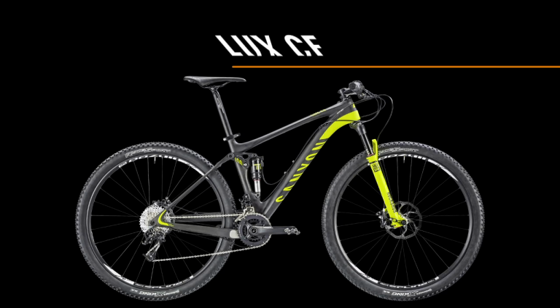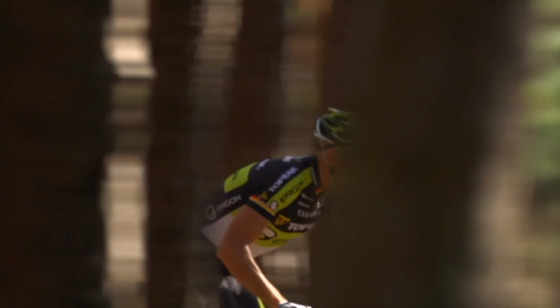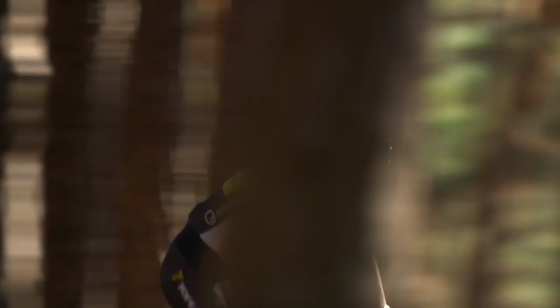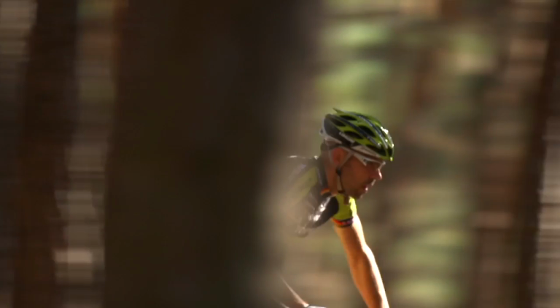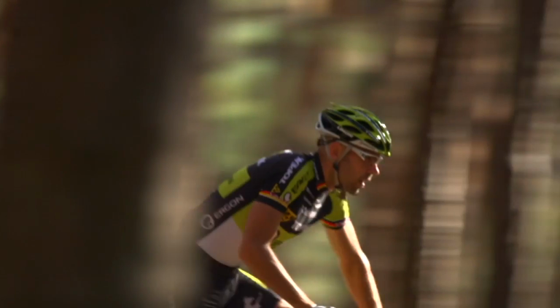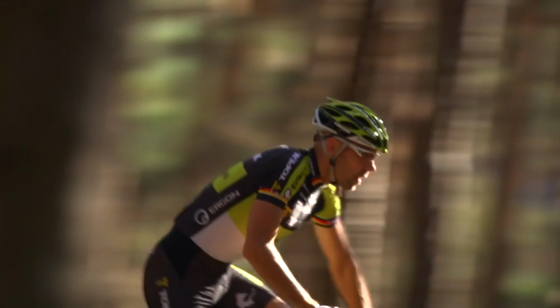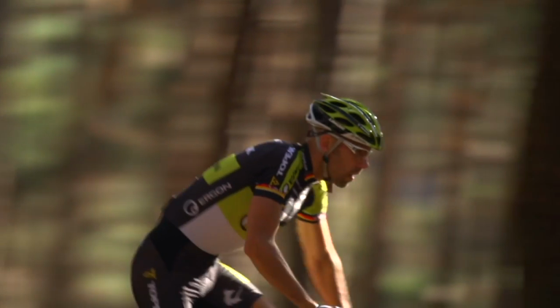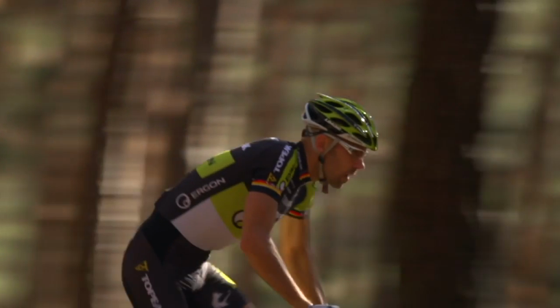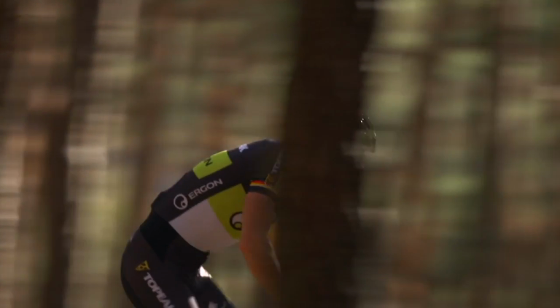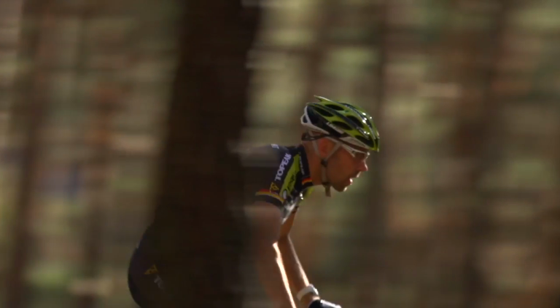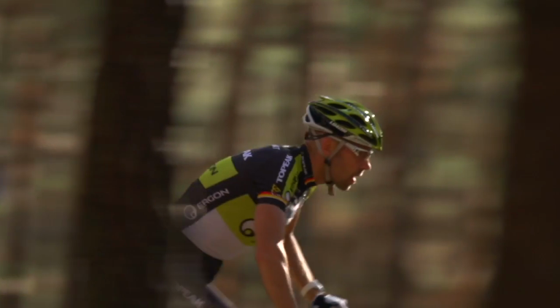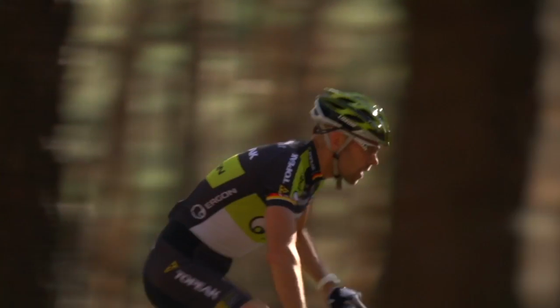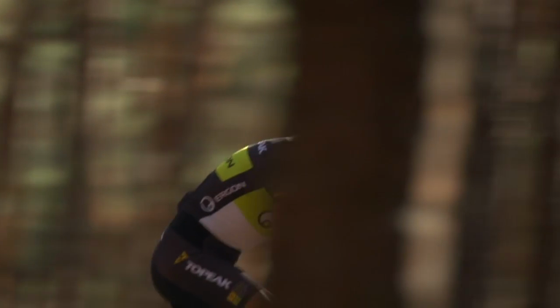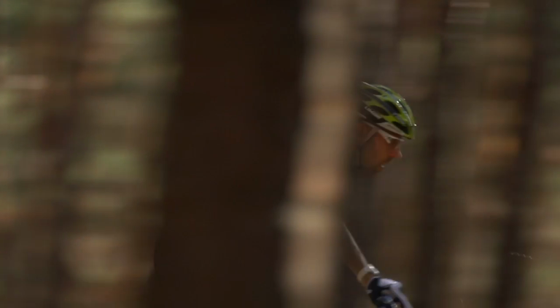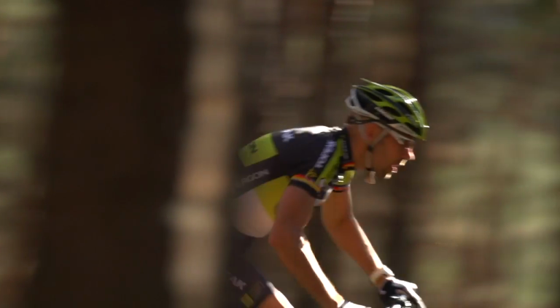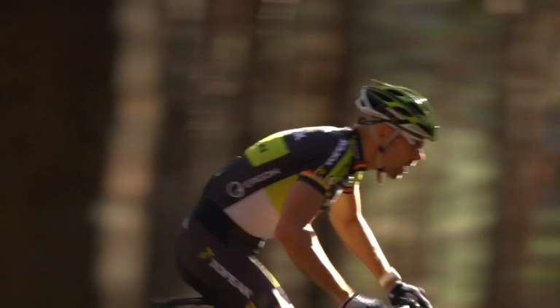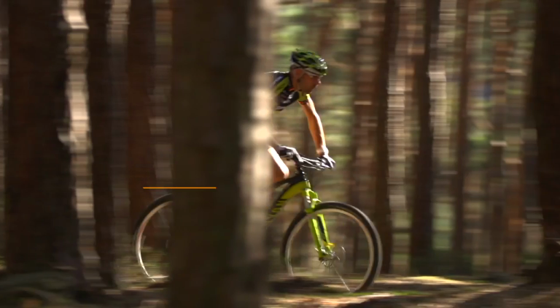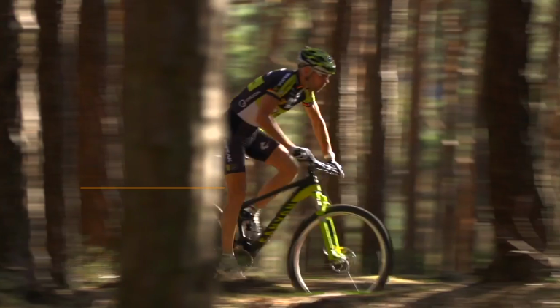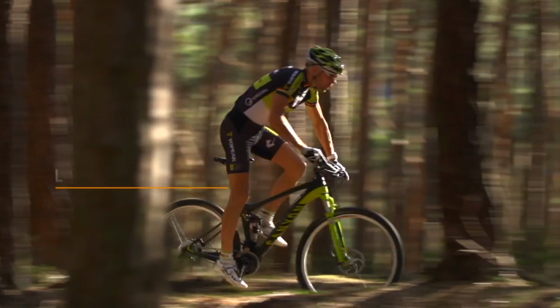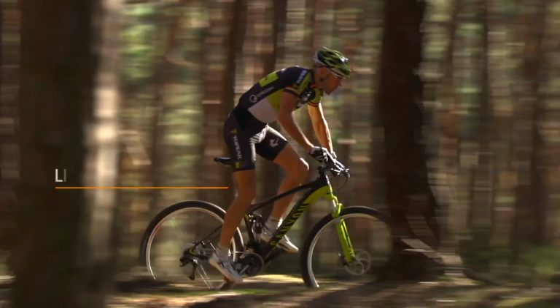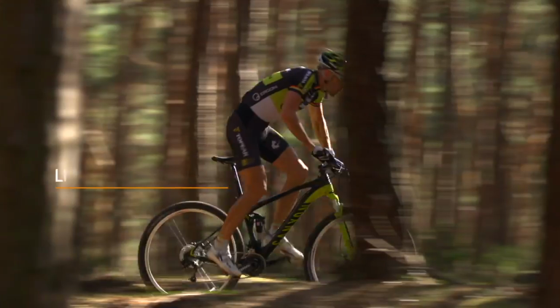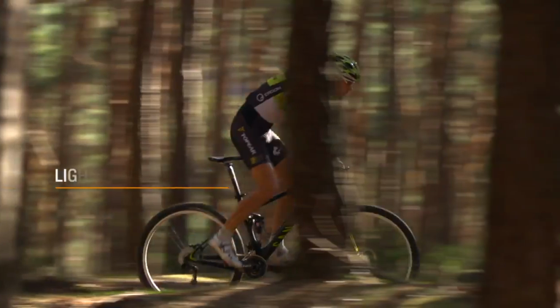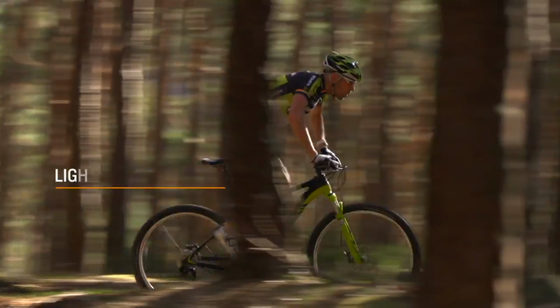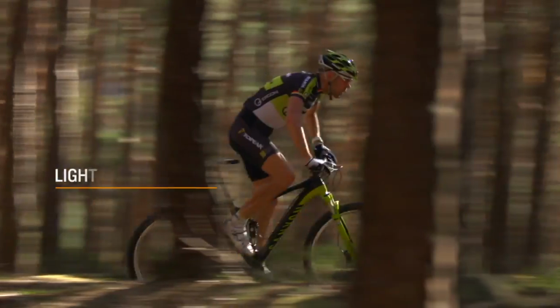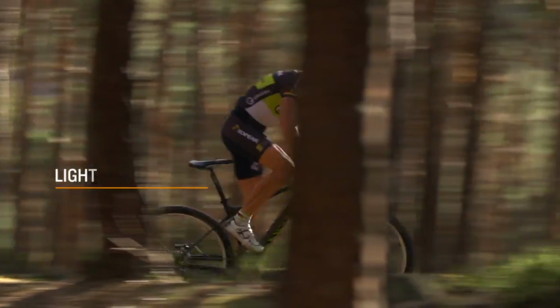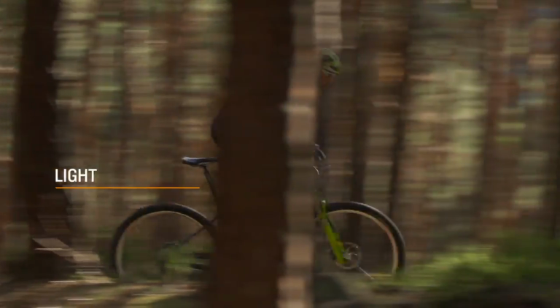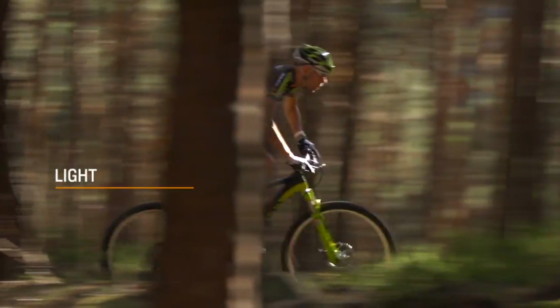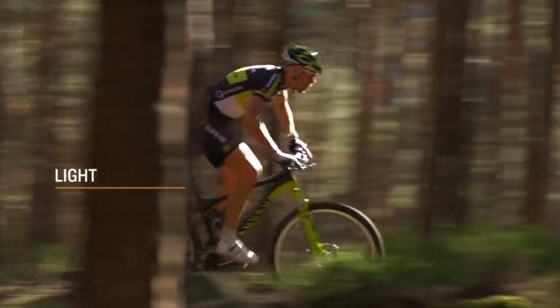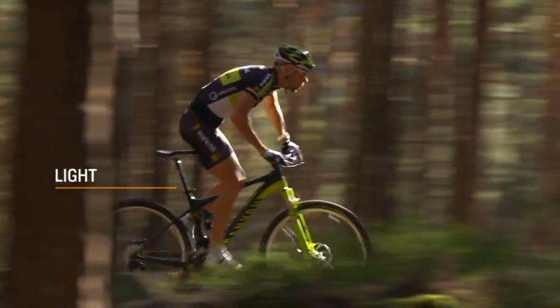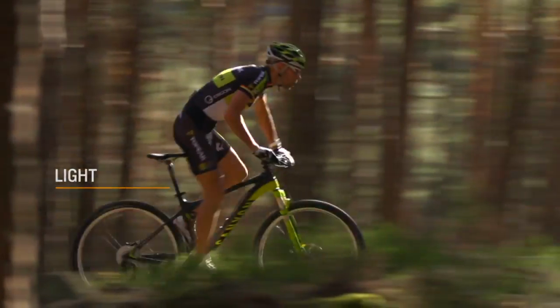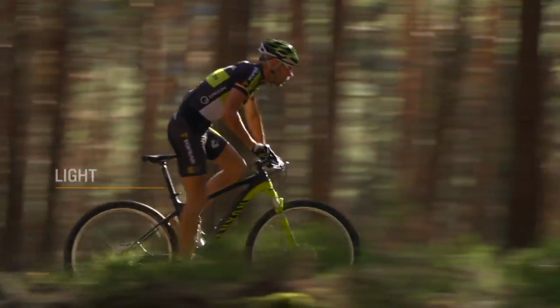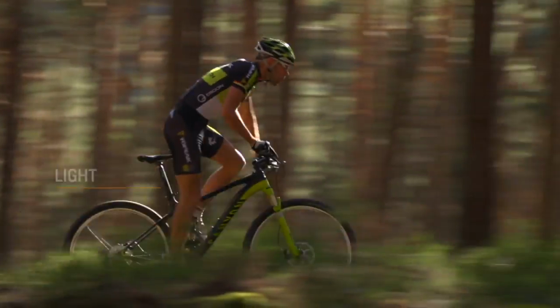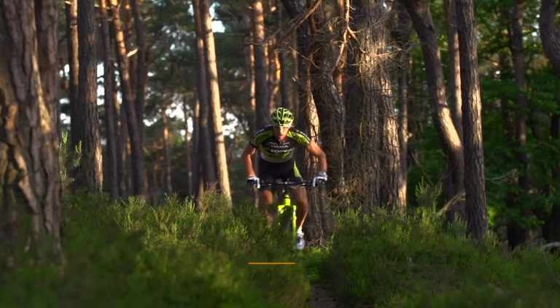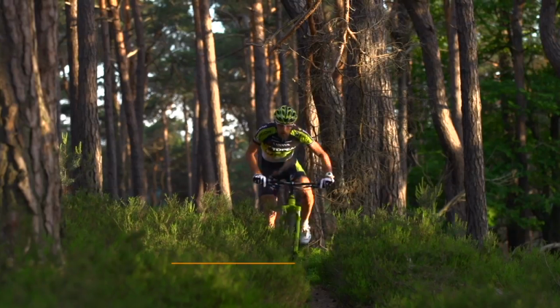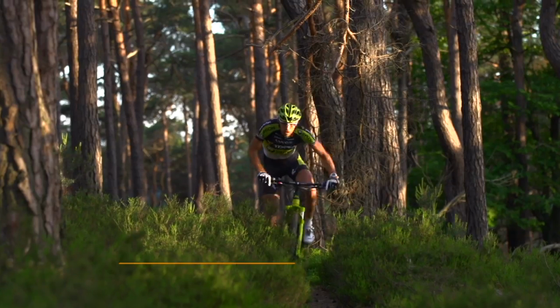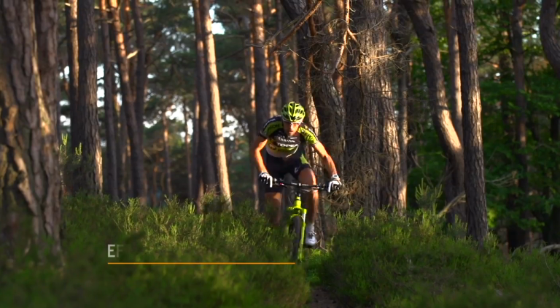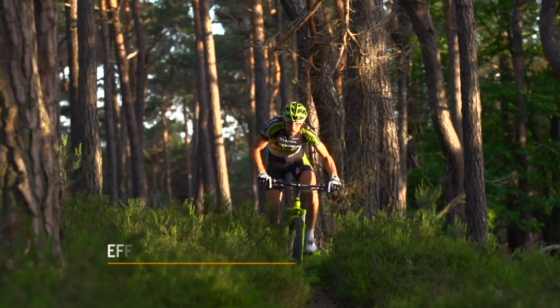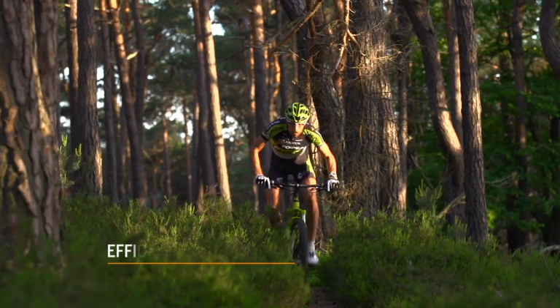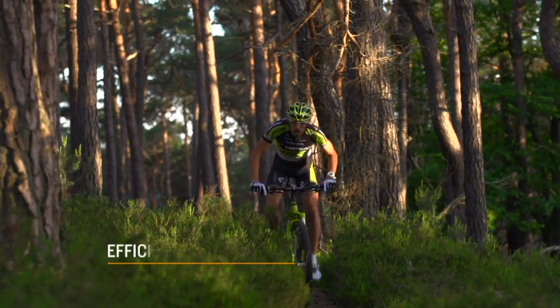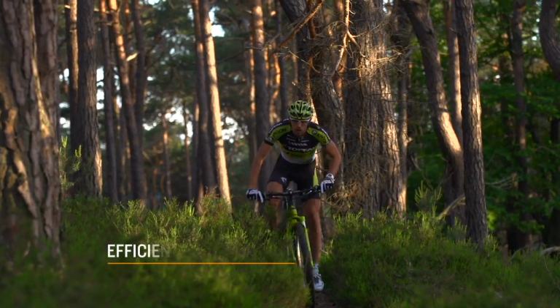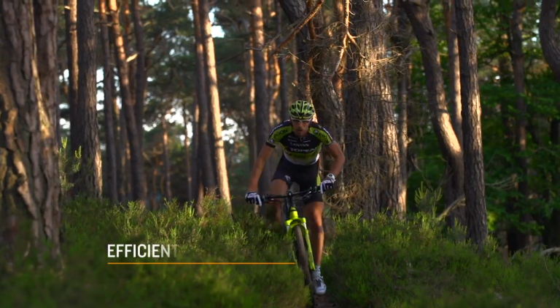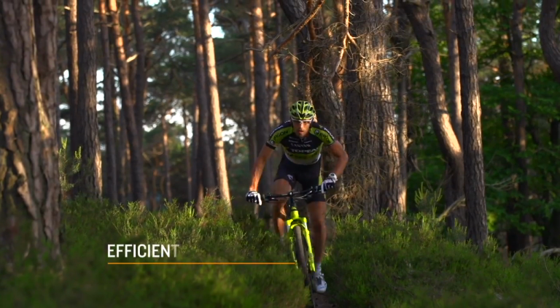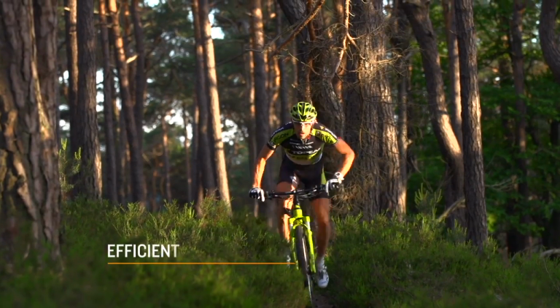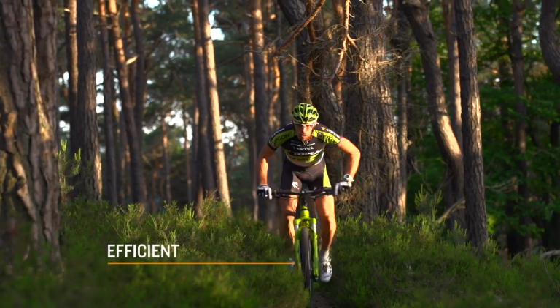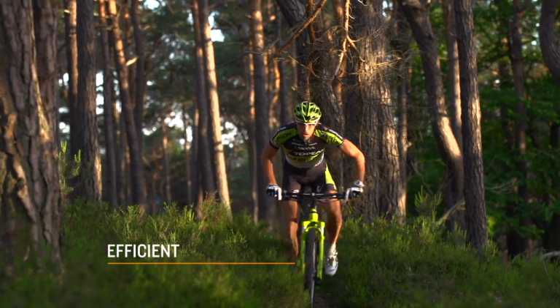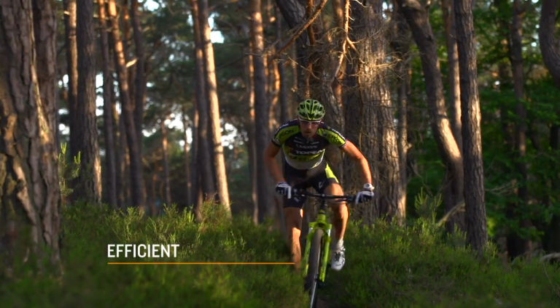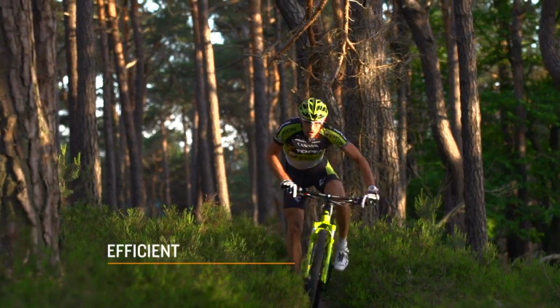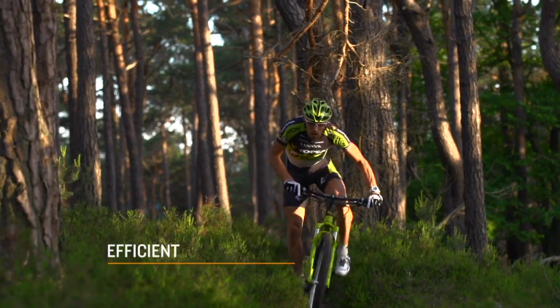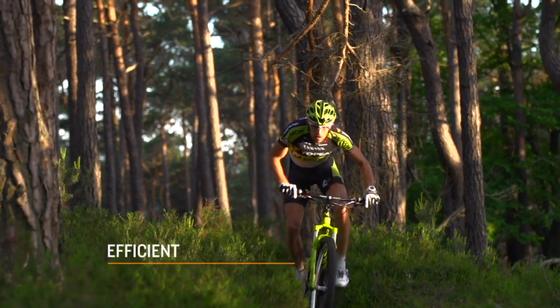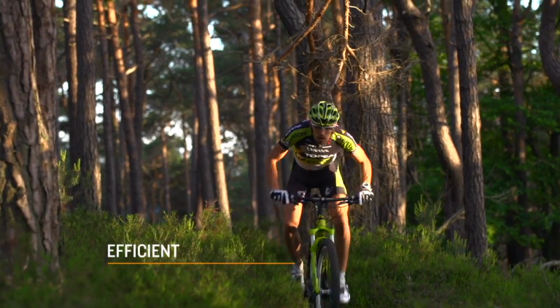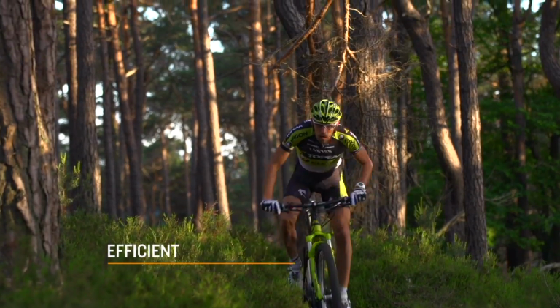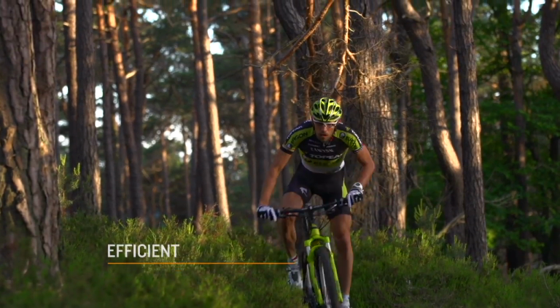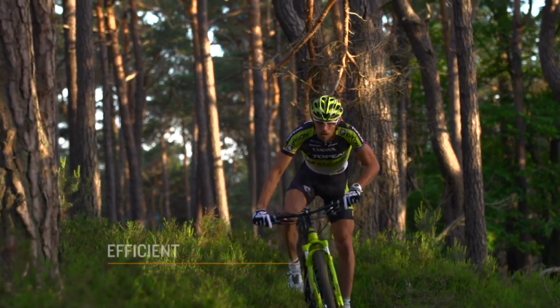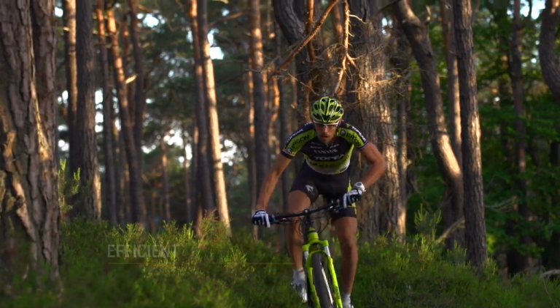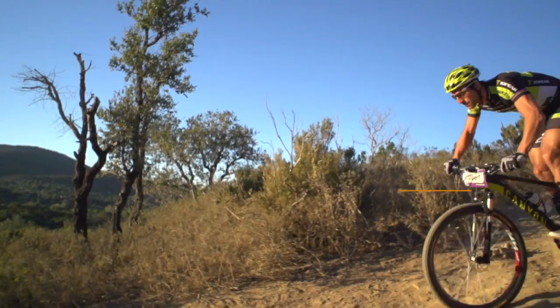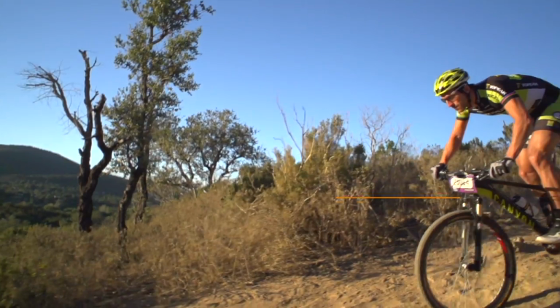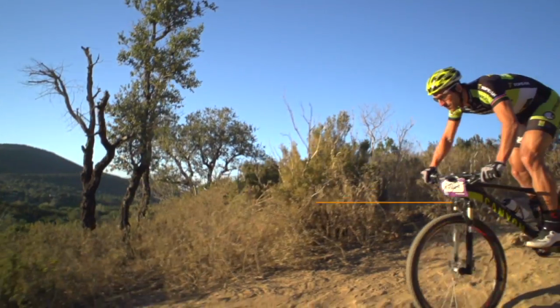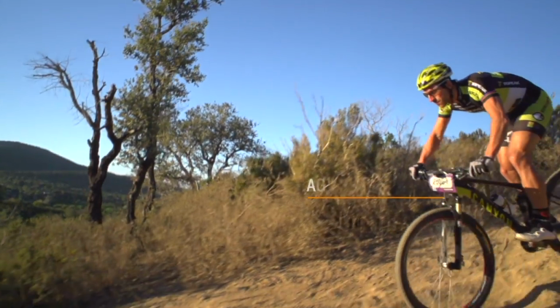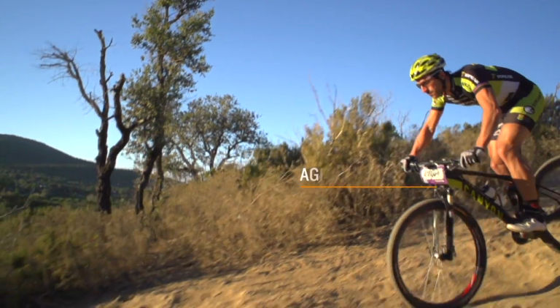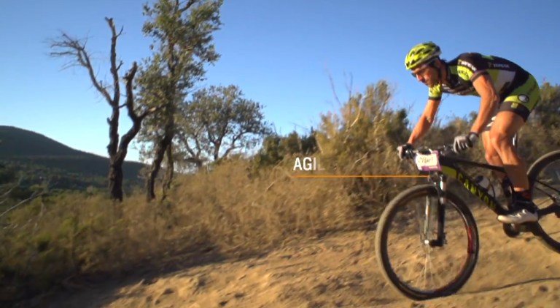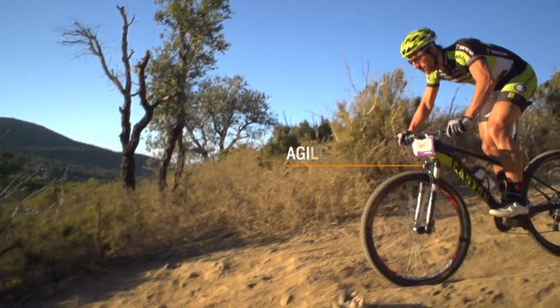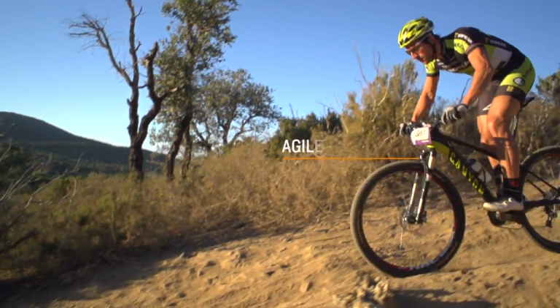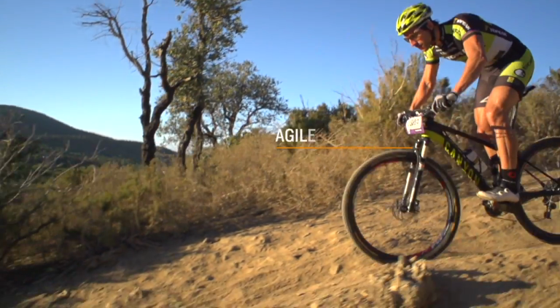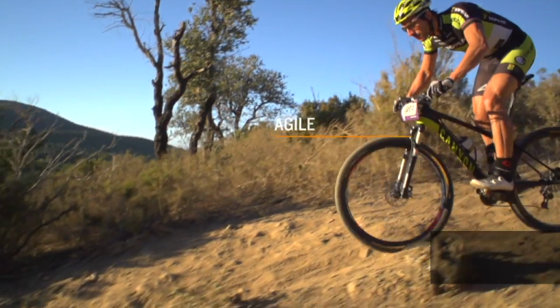Super light, agile and stable, the carbon-fiber full suspension Lux CF racer gives you the best of everything.